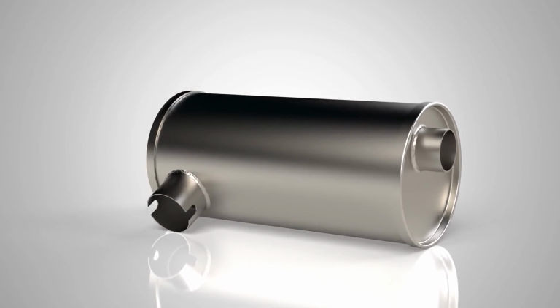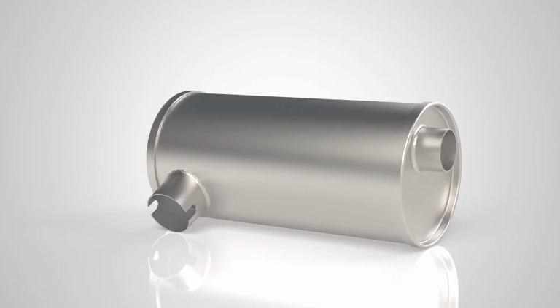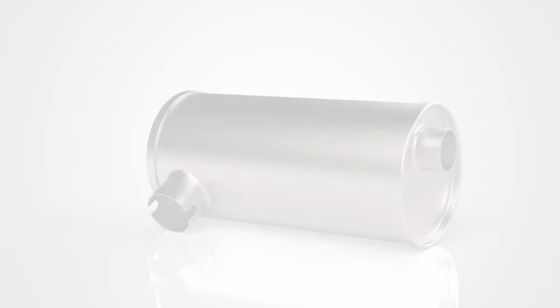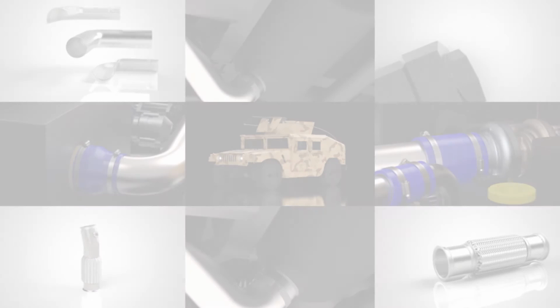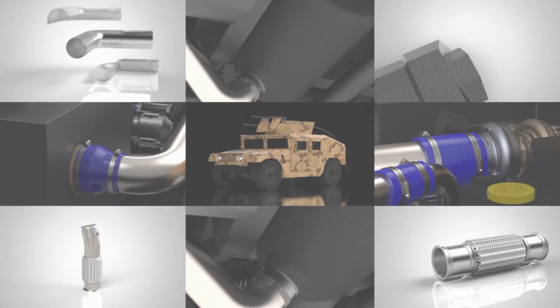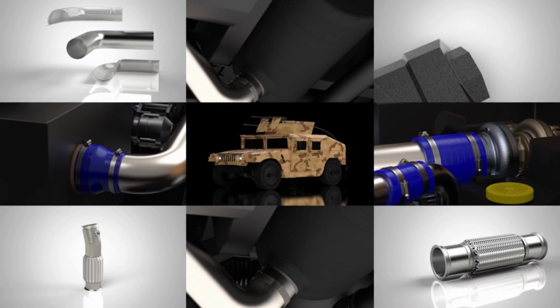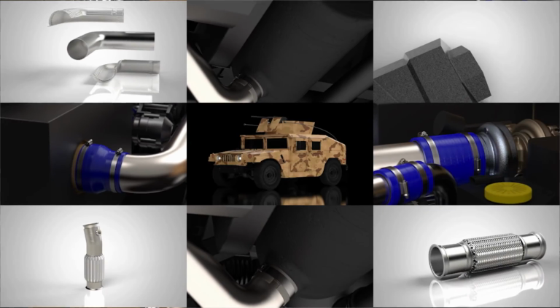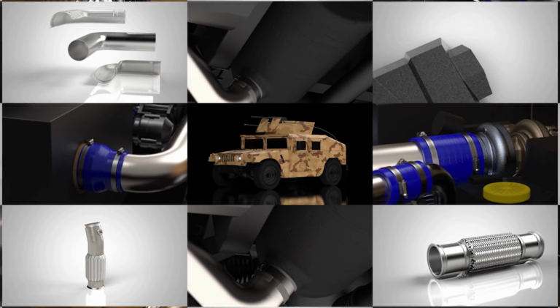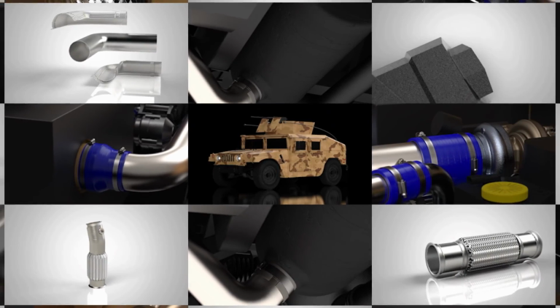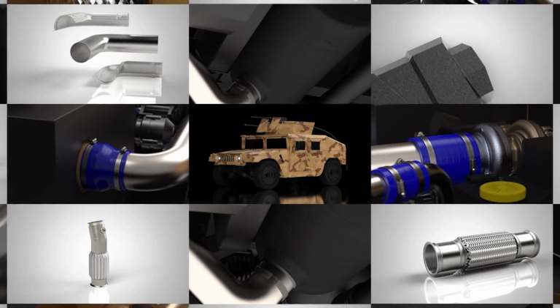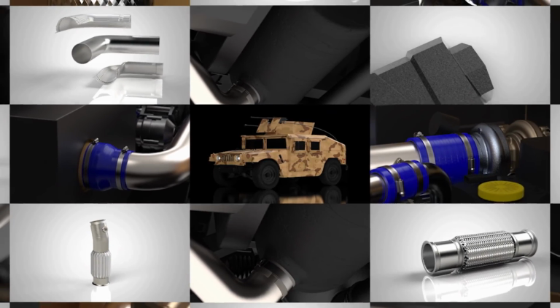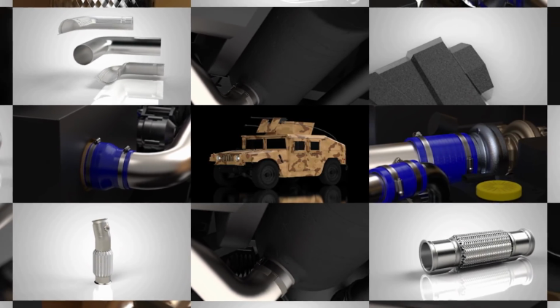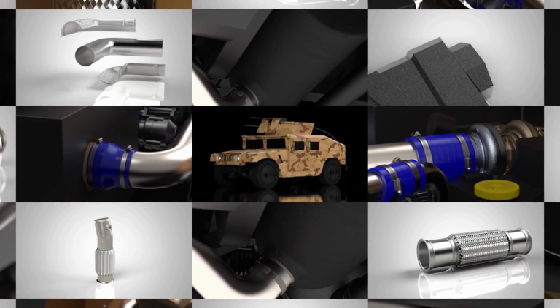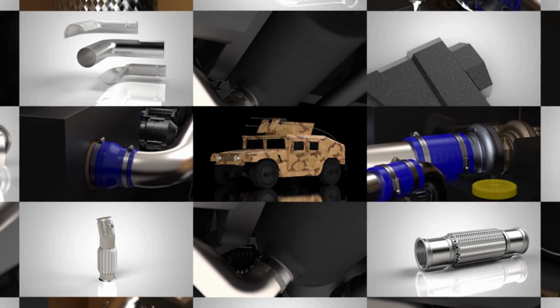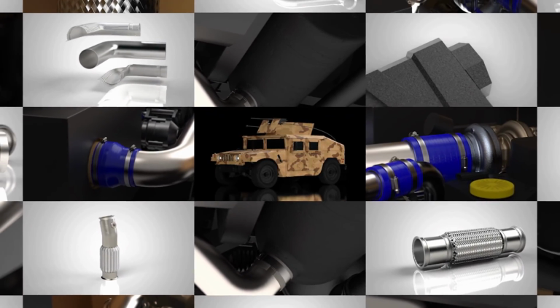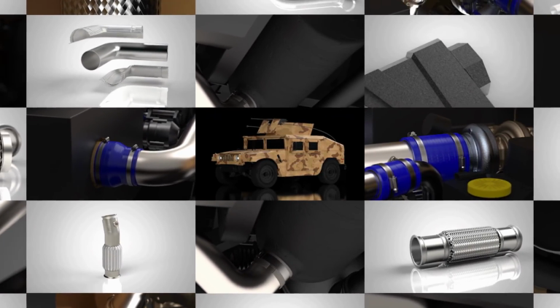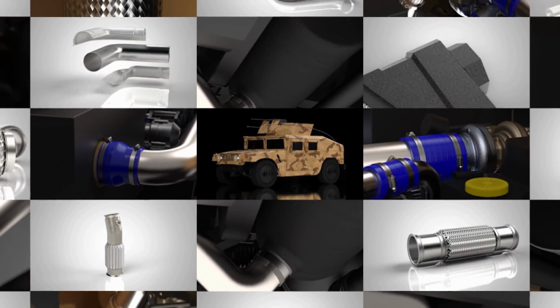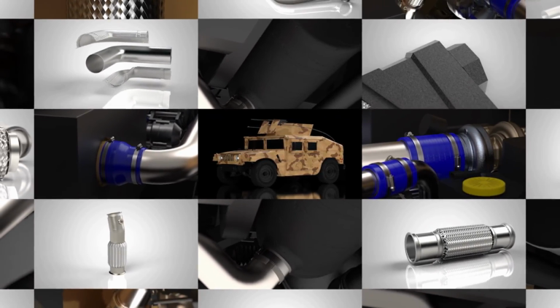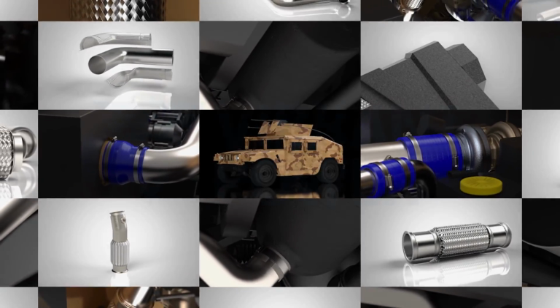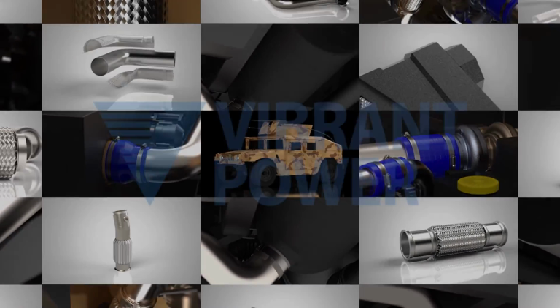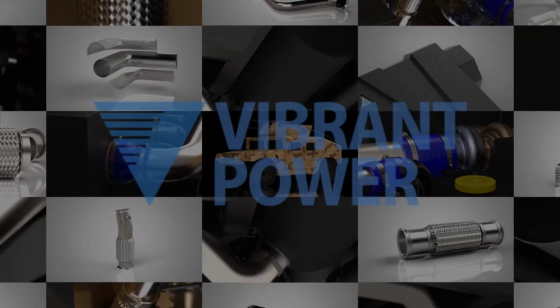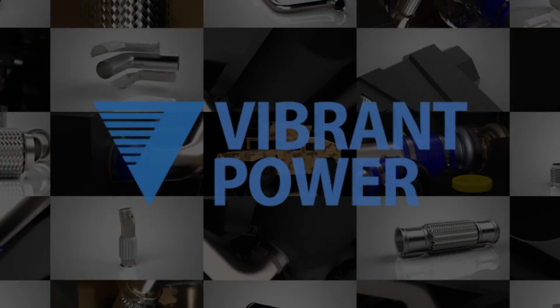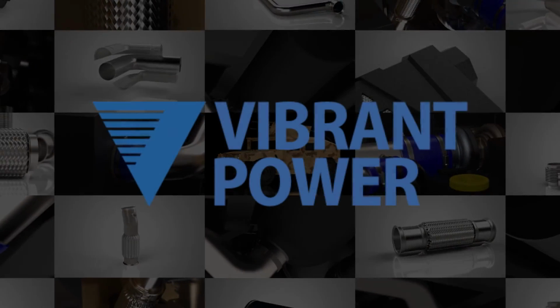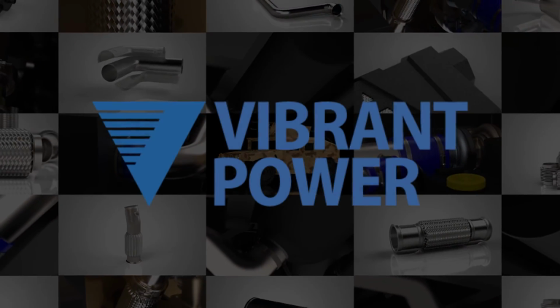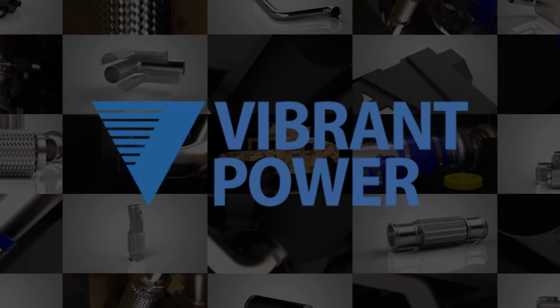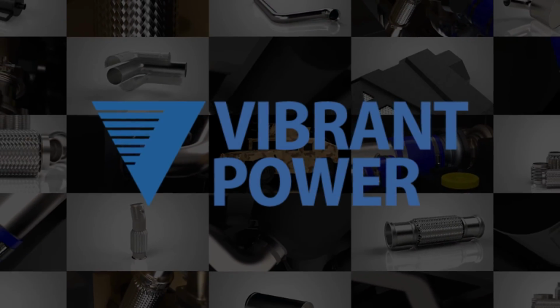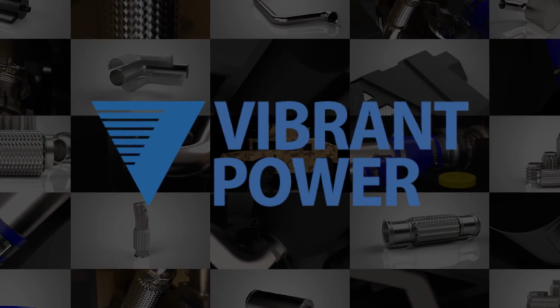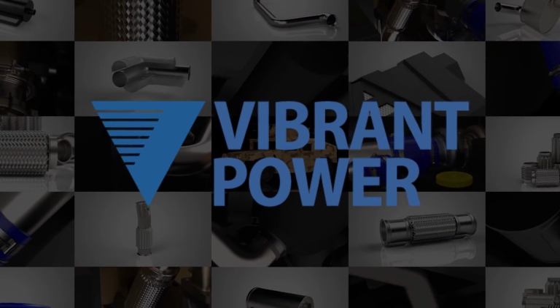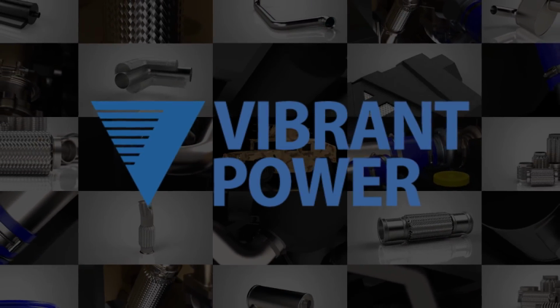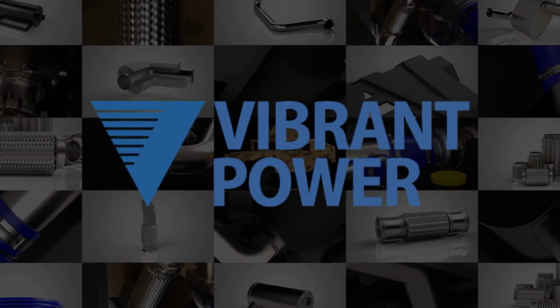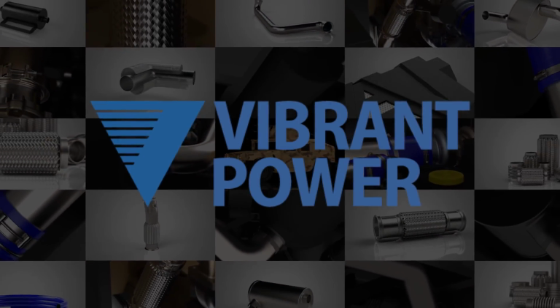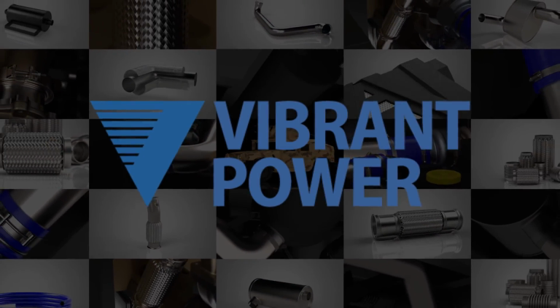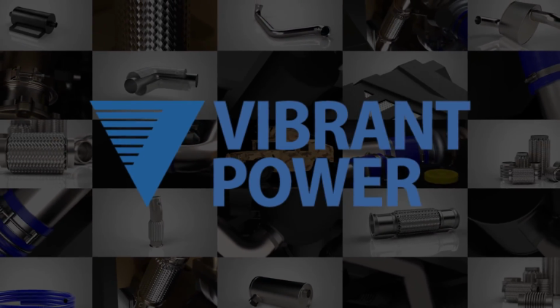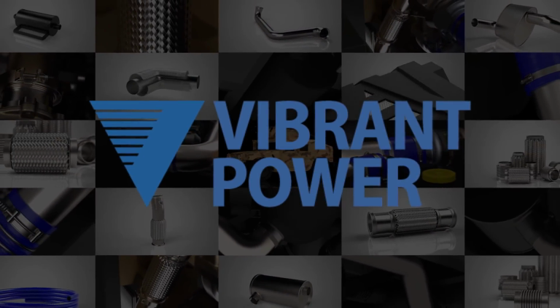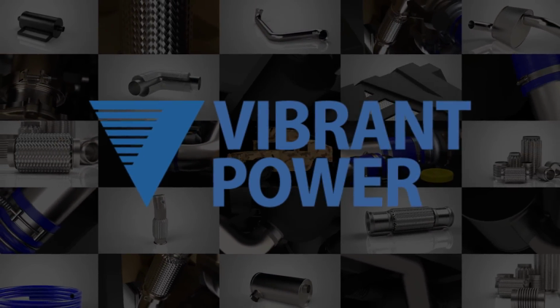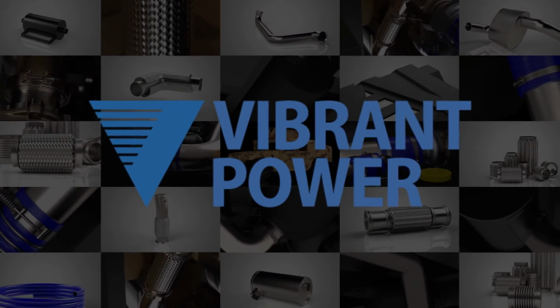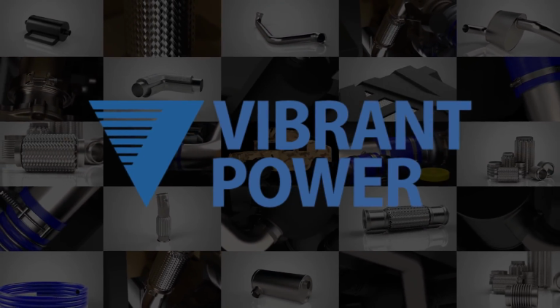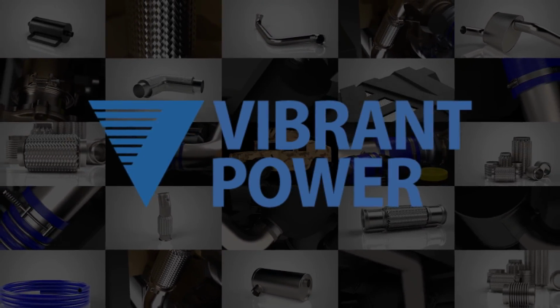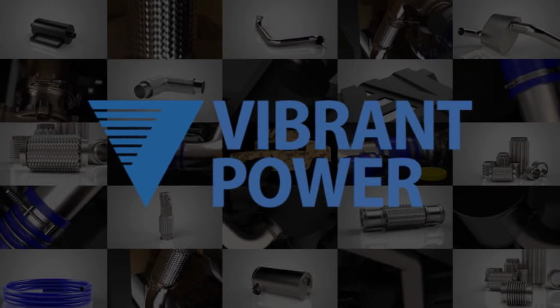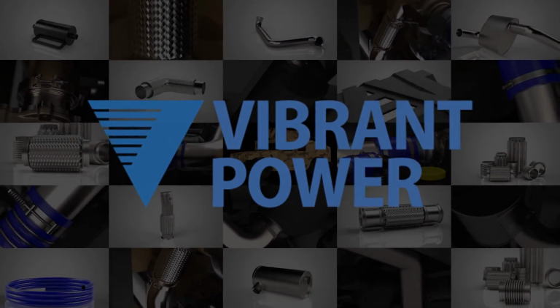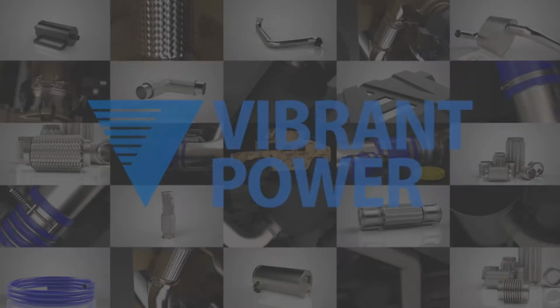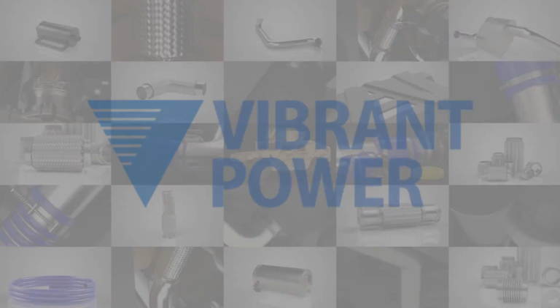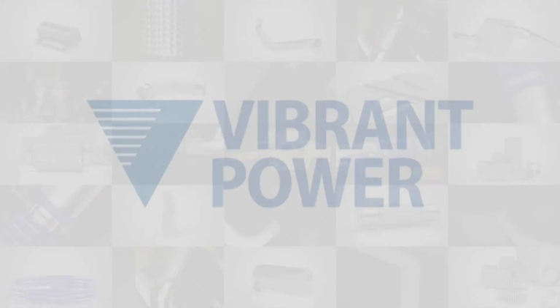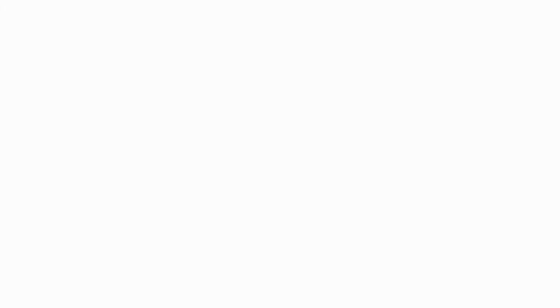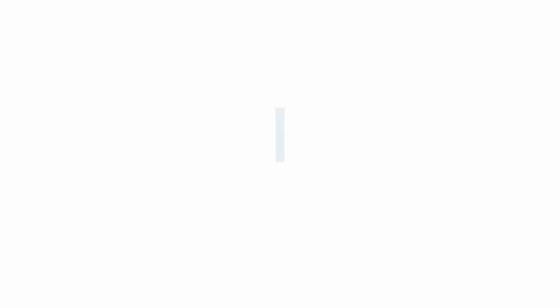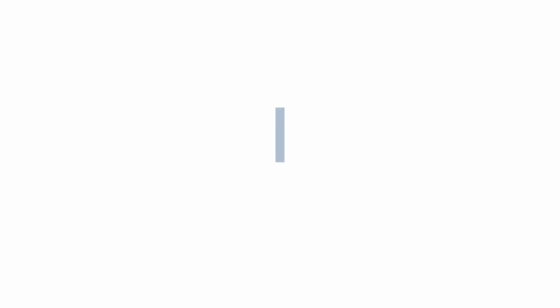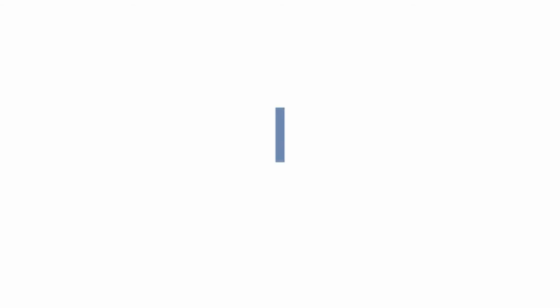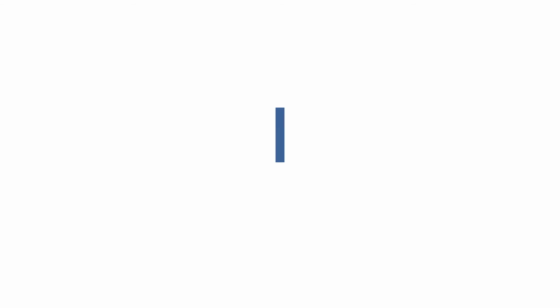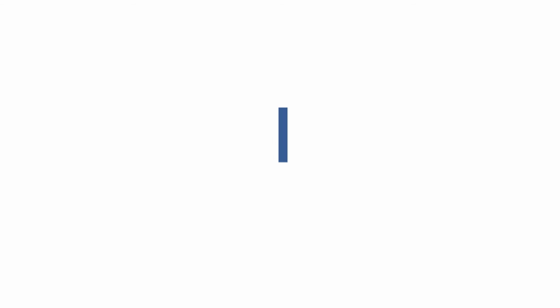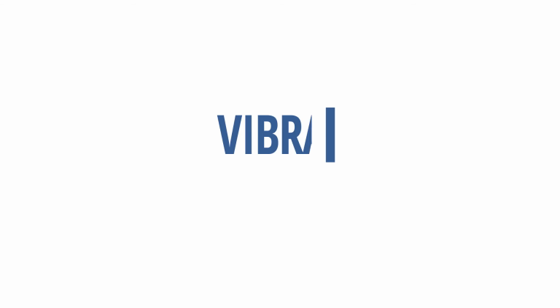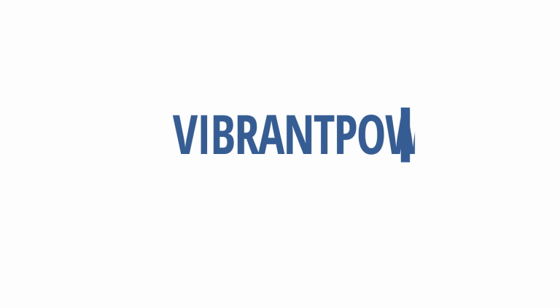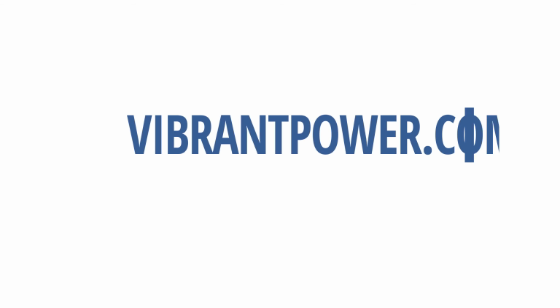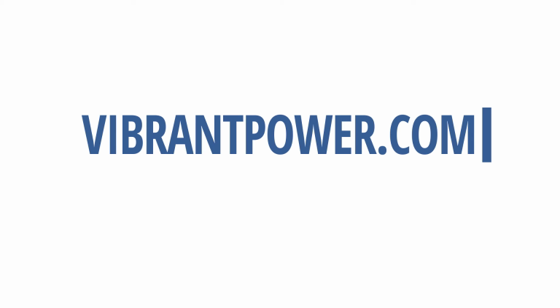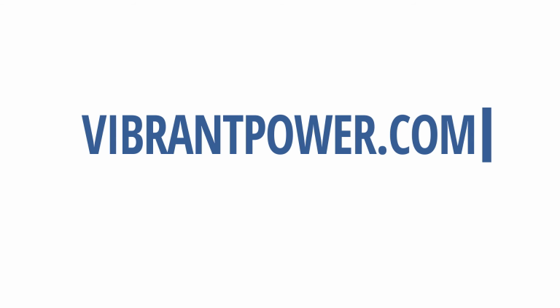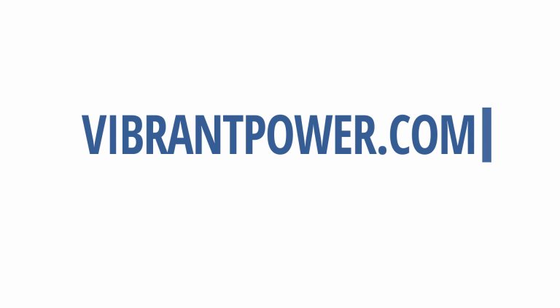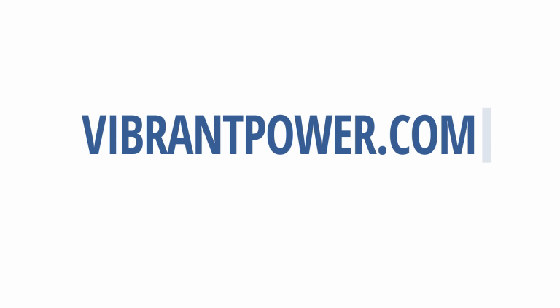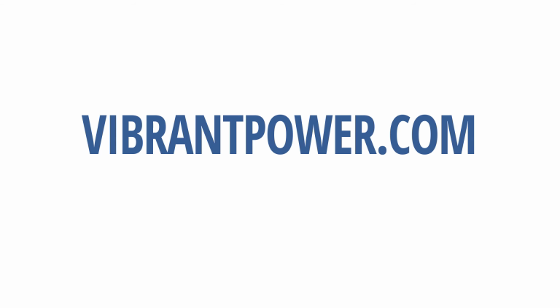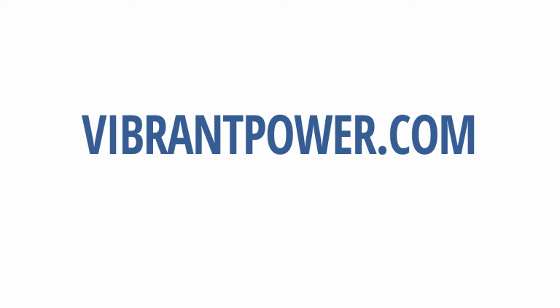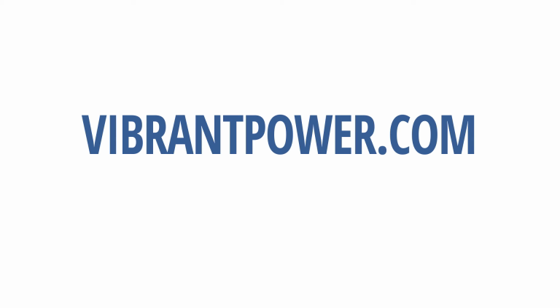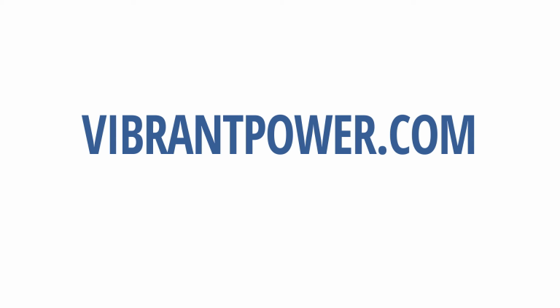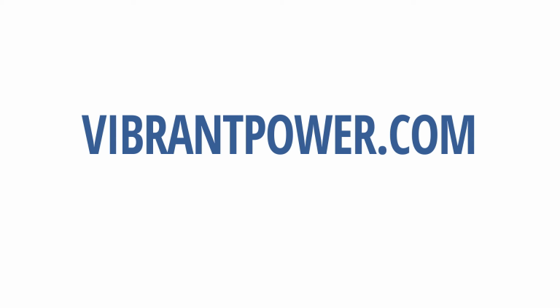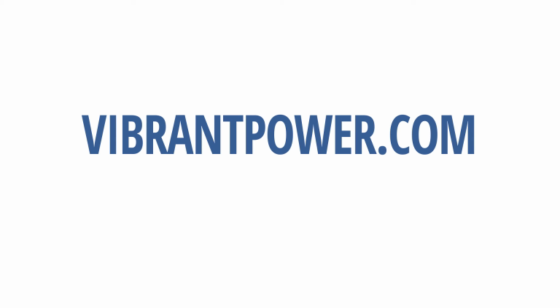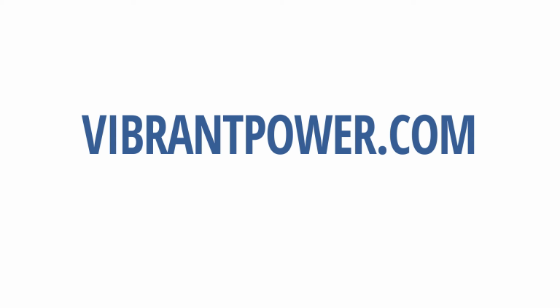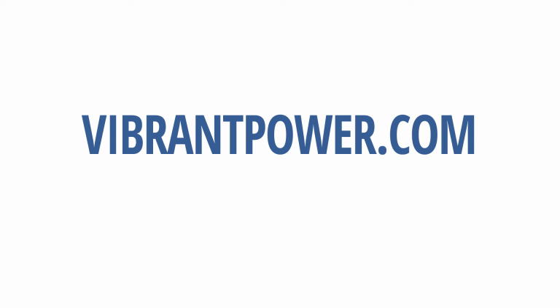For more information on our products and engineering services, please visit us at VibrantPower.com. We are here to help.